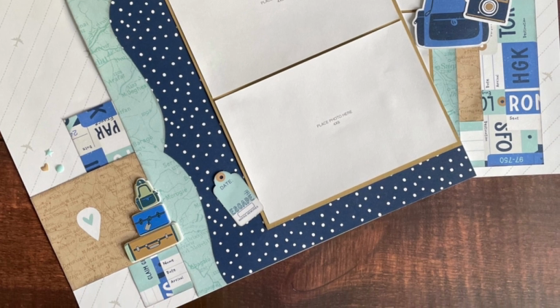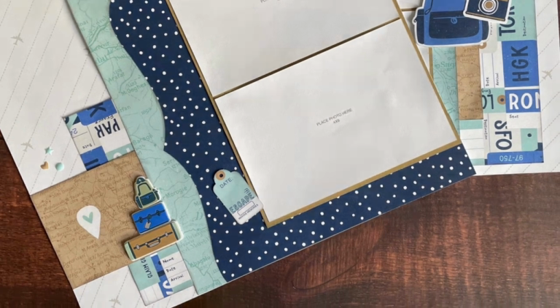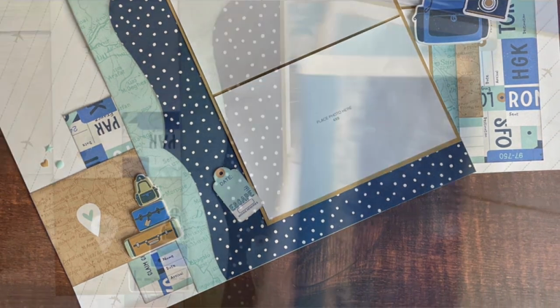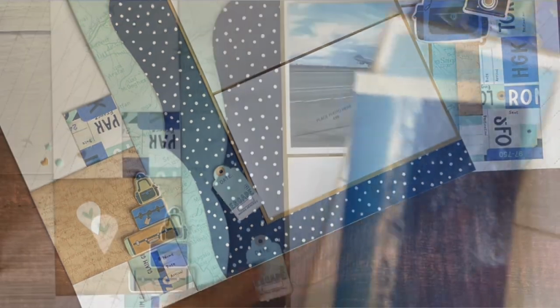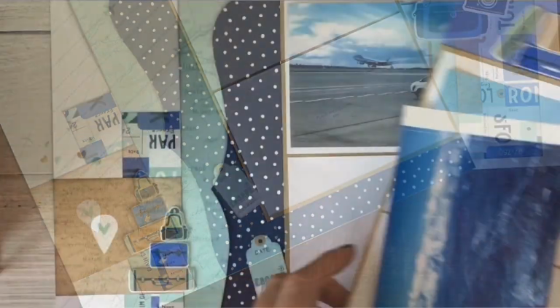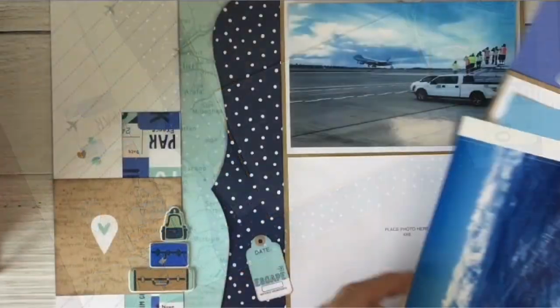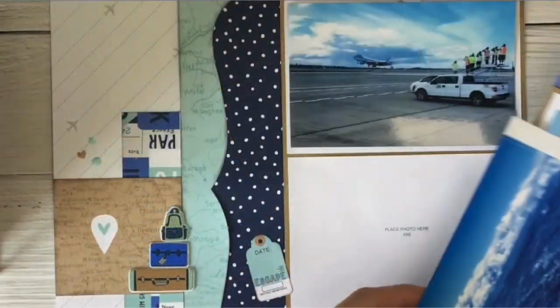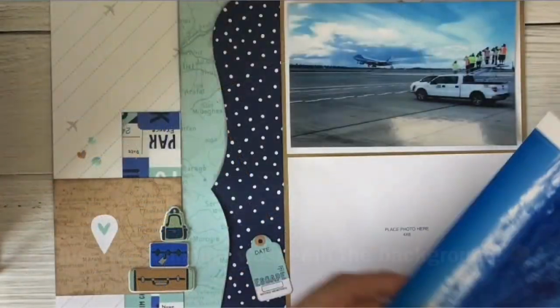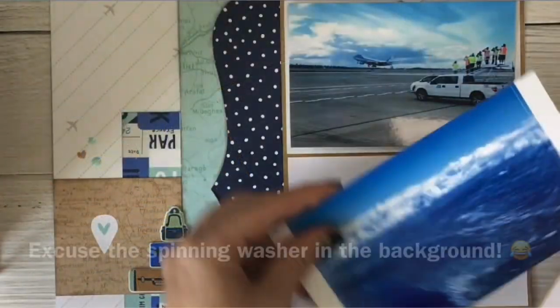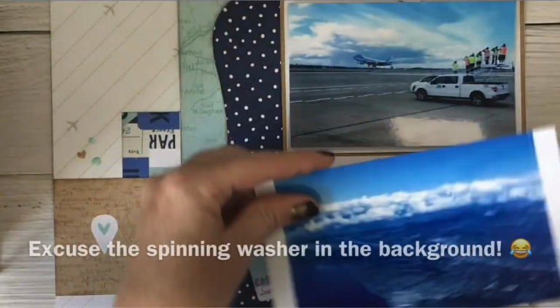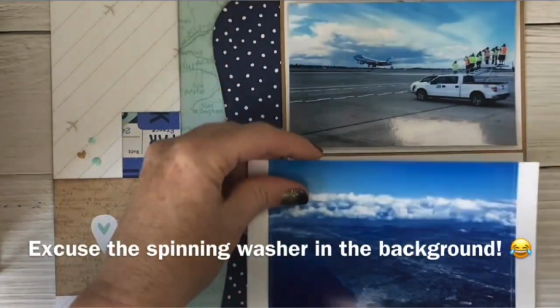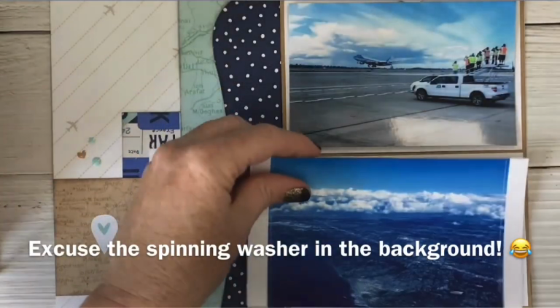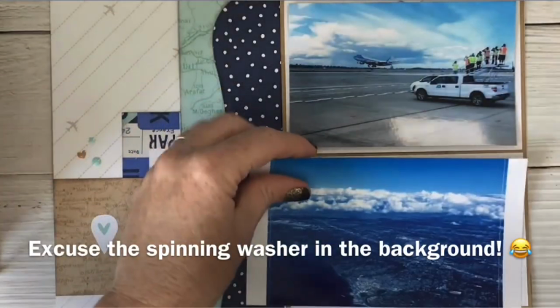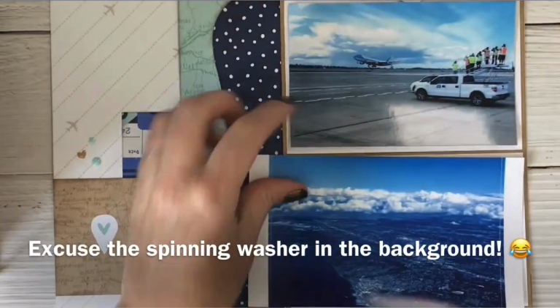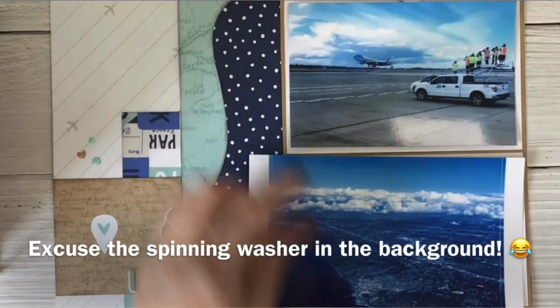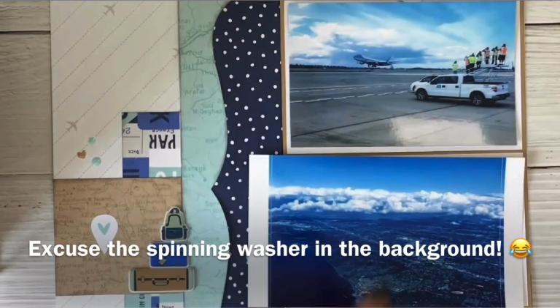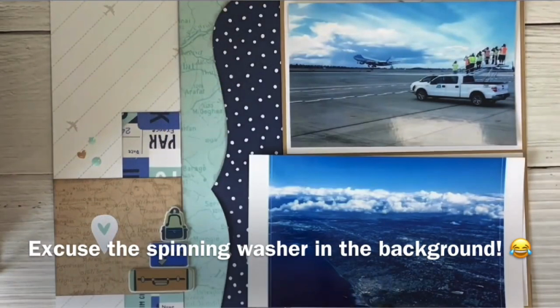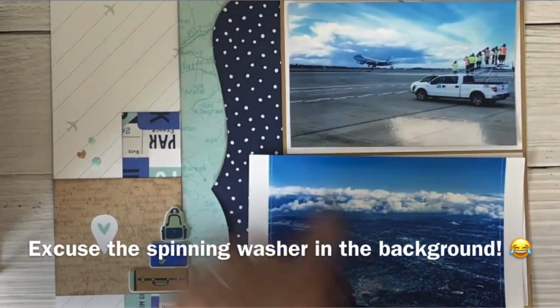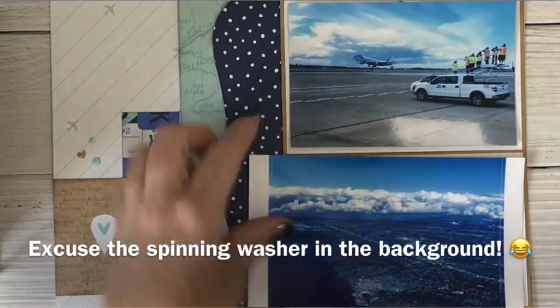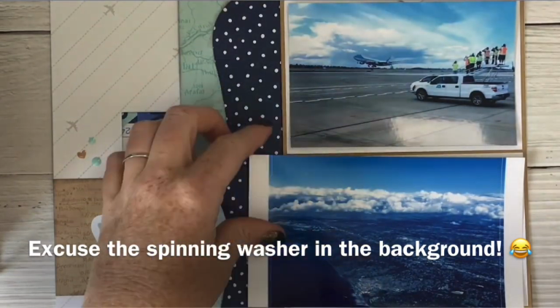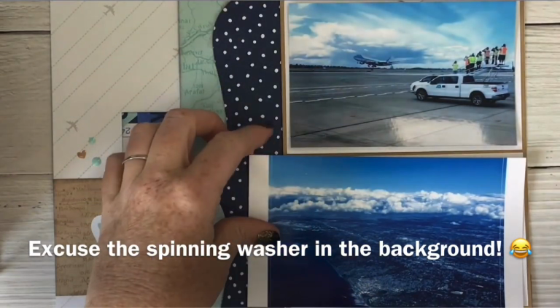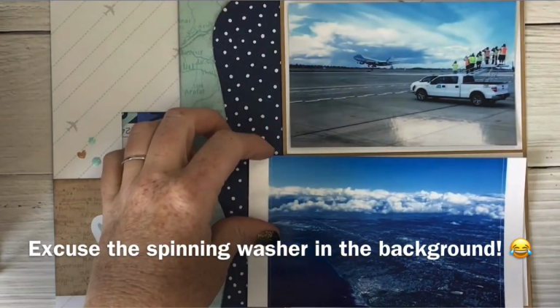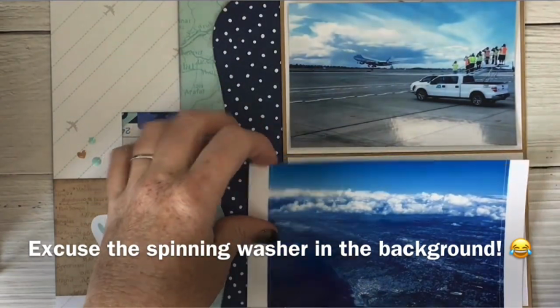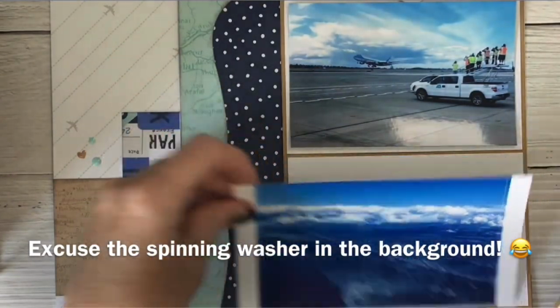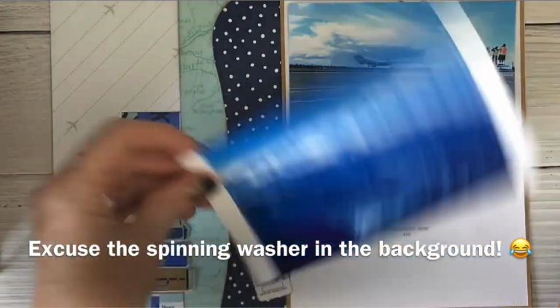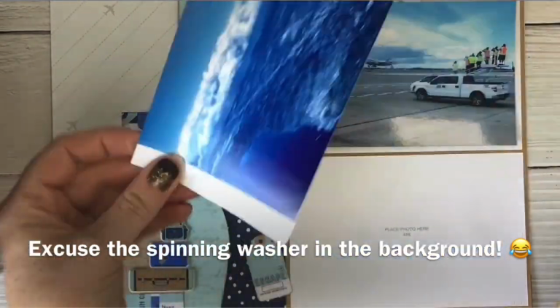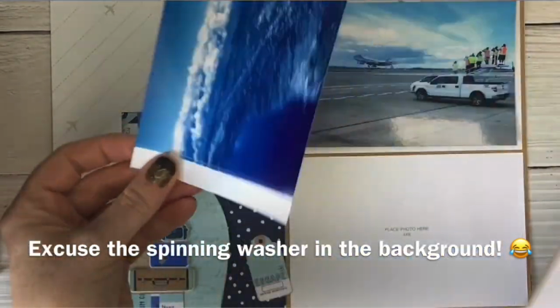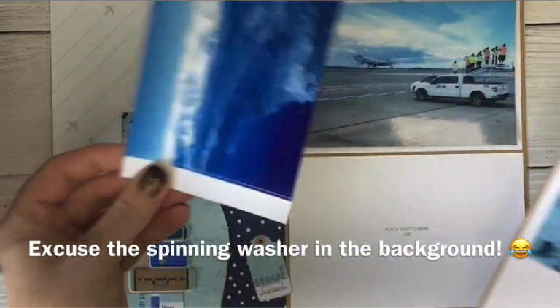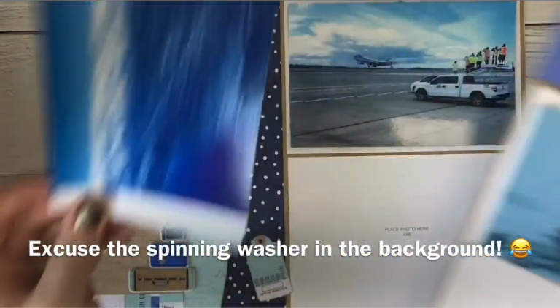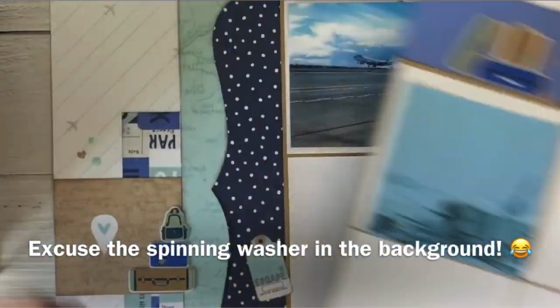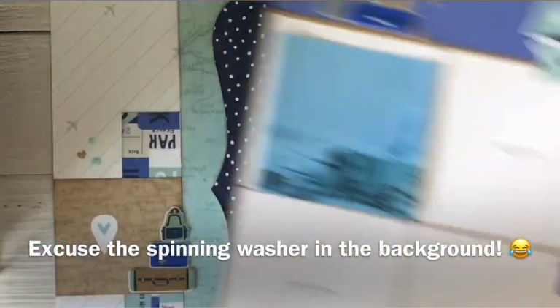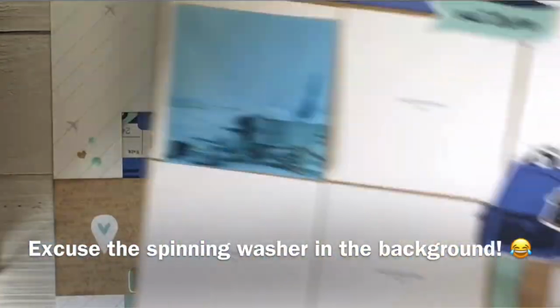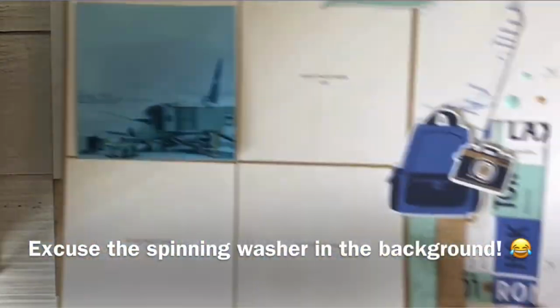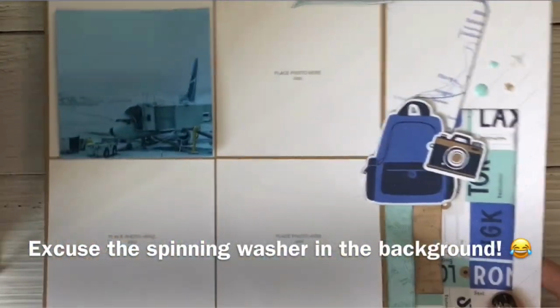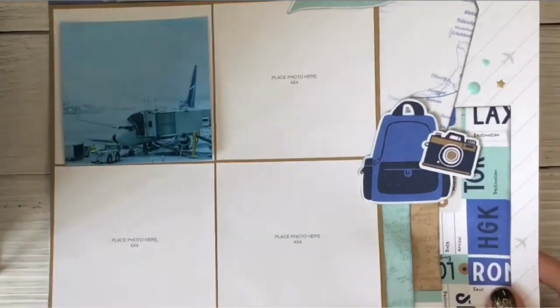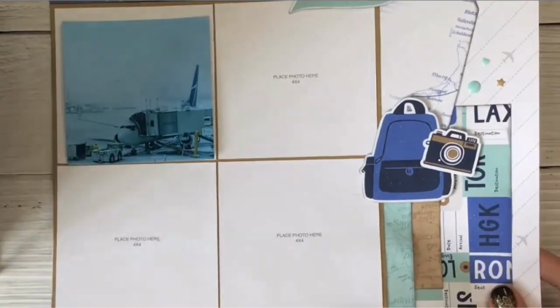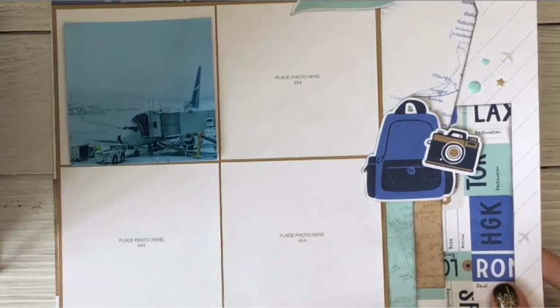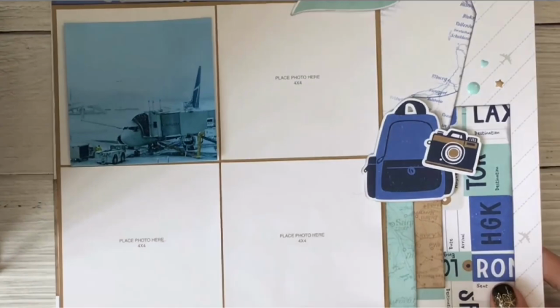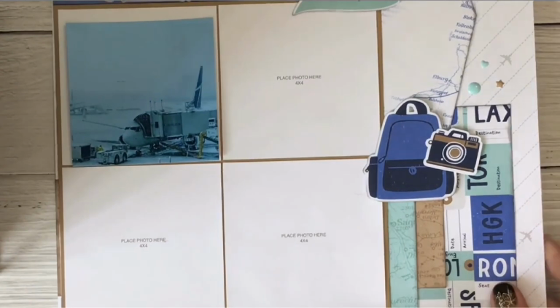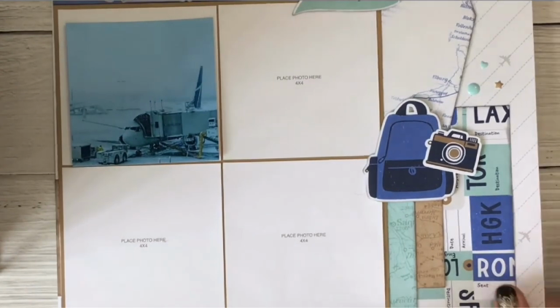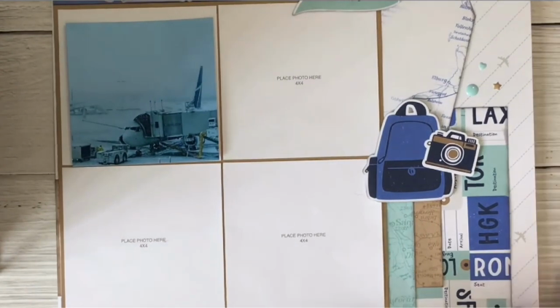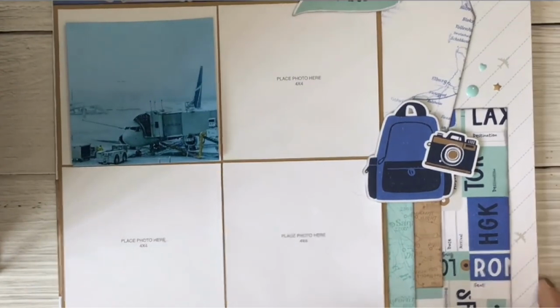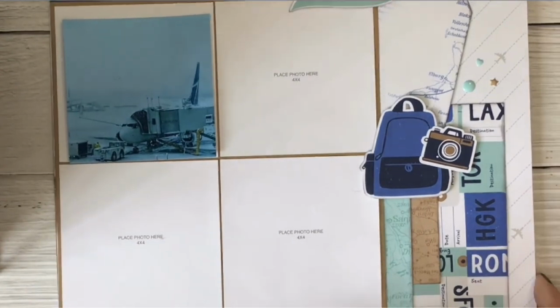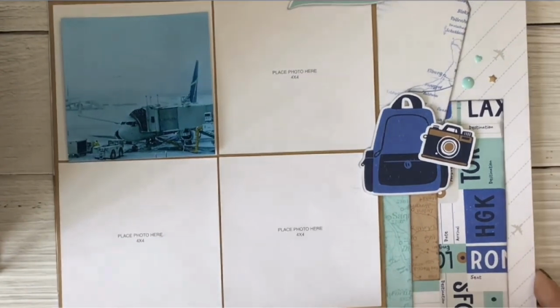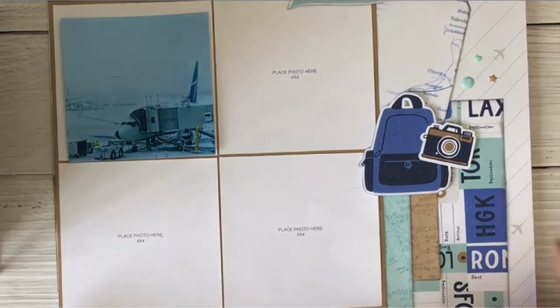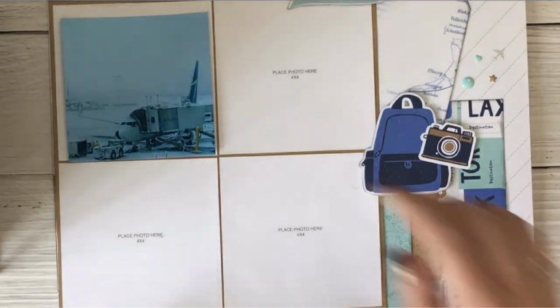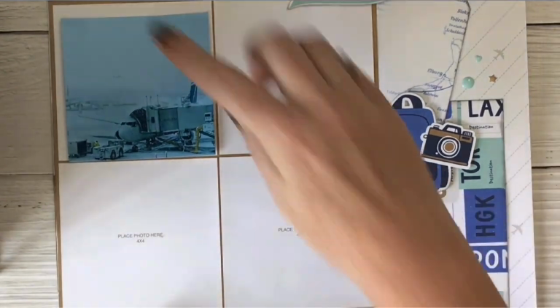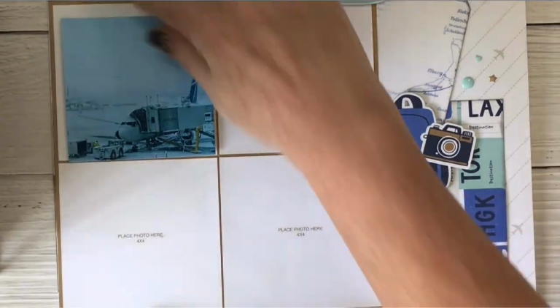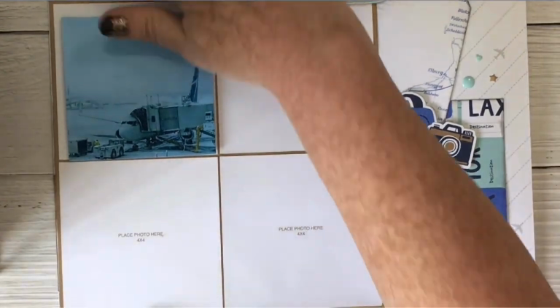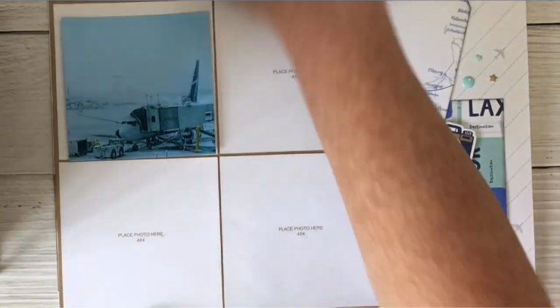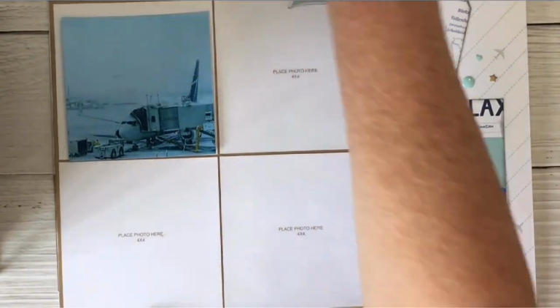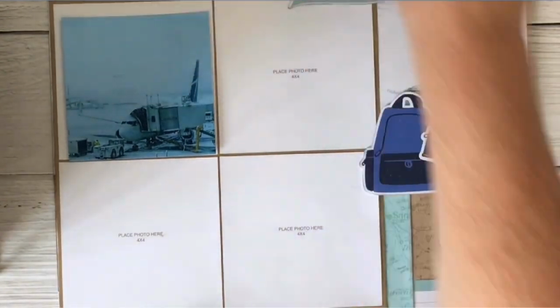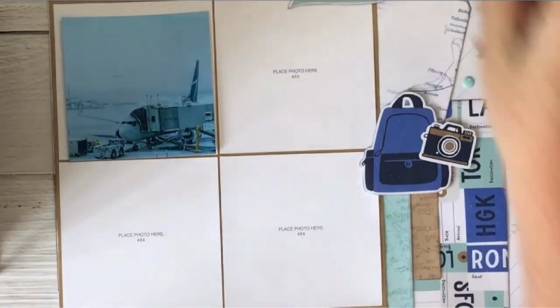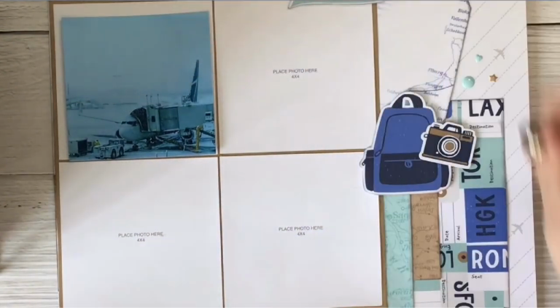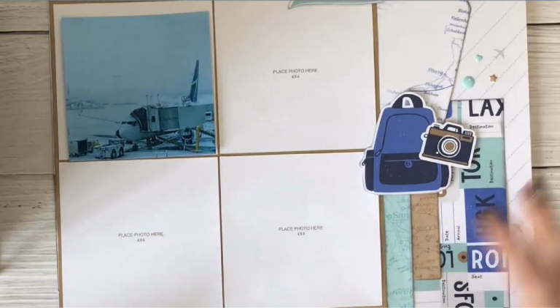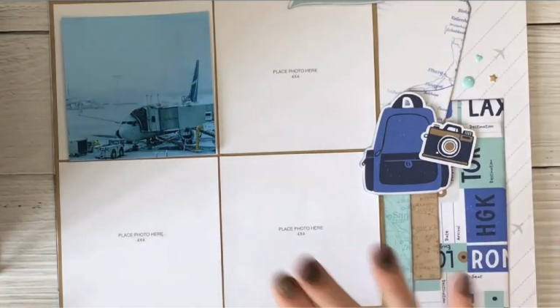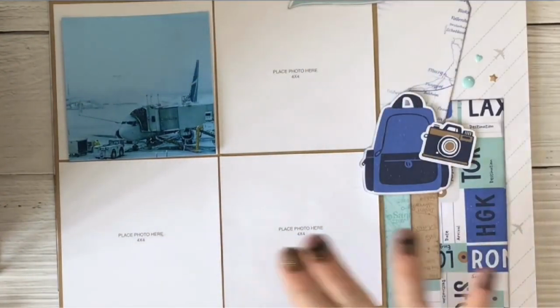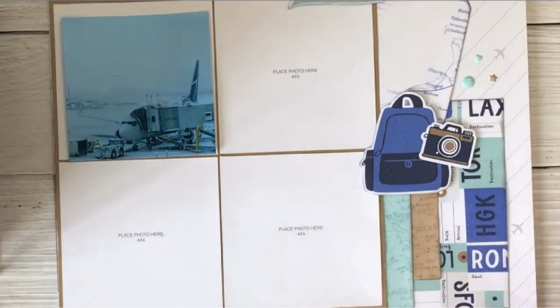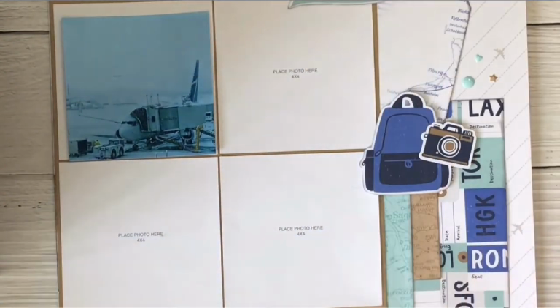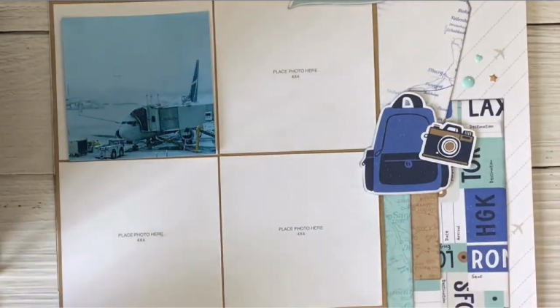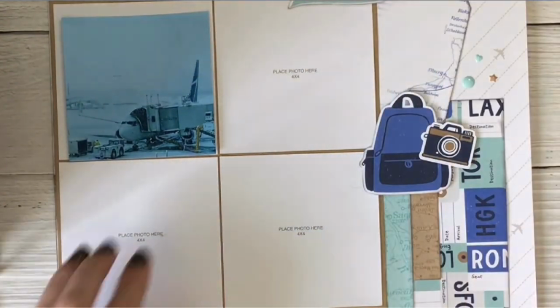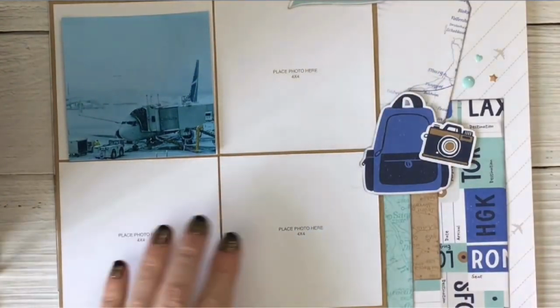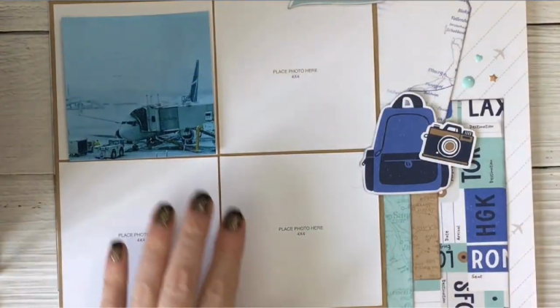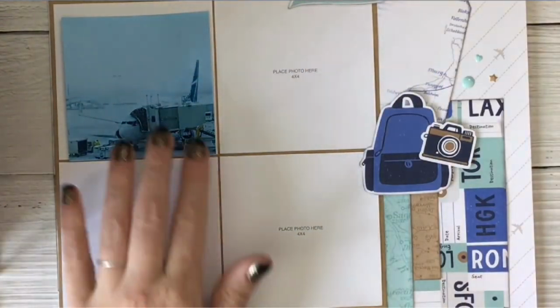Today I'm going to show you how I'm going to print the photos for this layout on my Canon Selphy. So I have these pictures planned out for here — this is how they come out of the Canon Selphy — and I'm going to show you how I print them the right size.